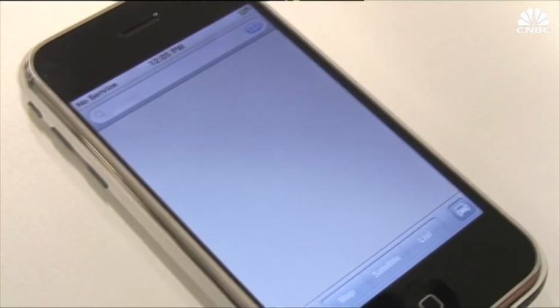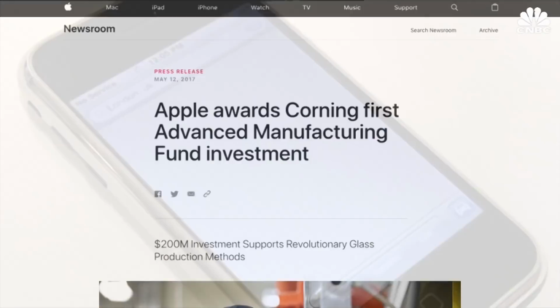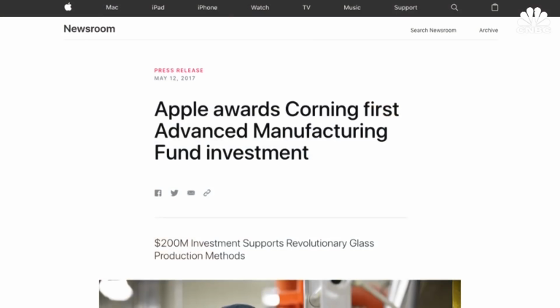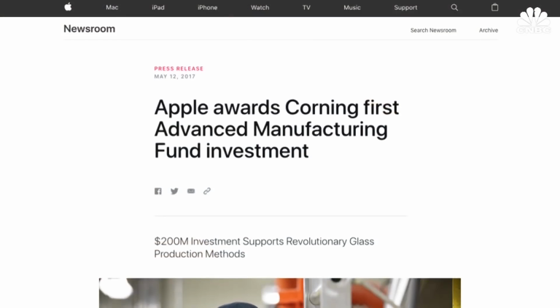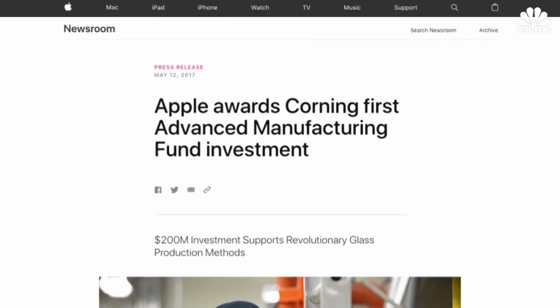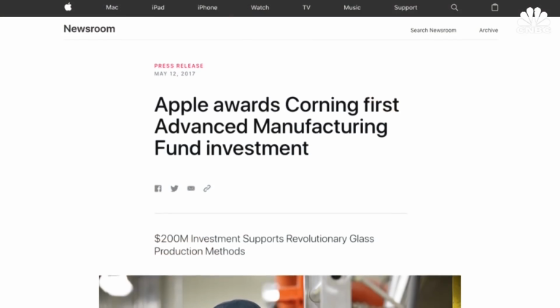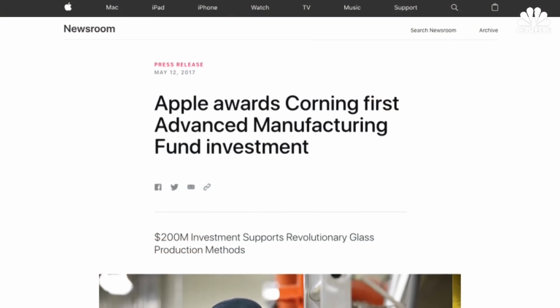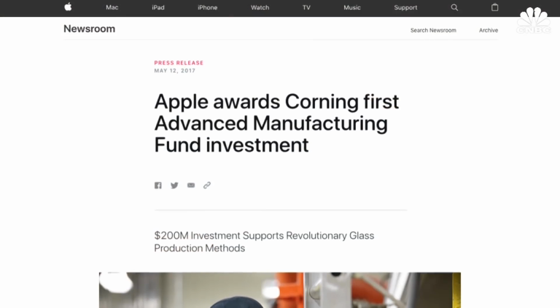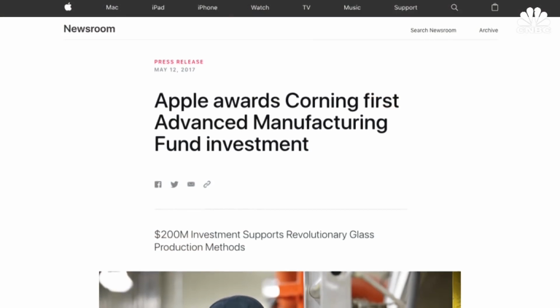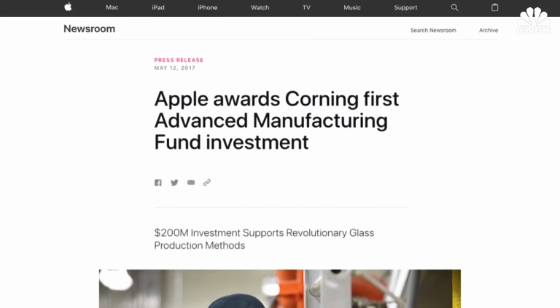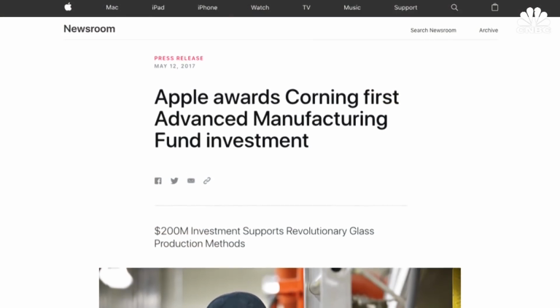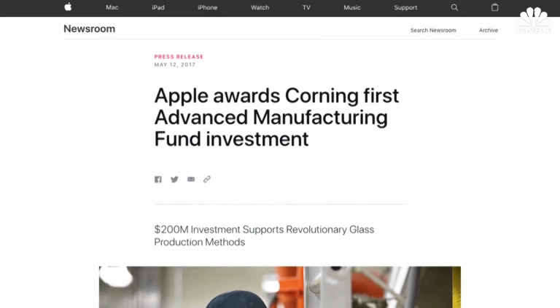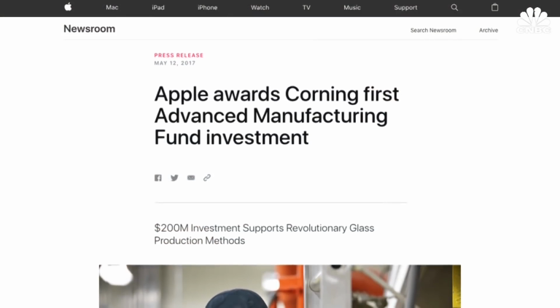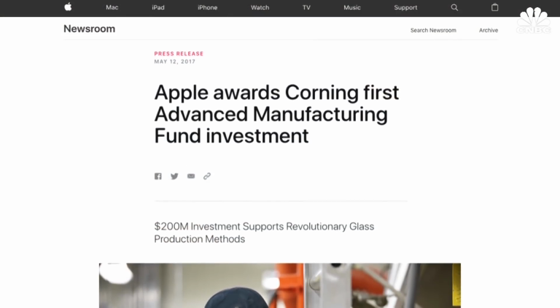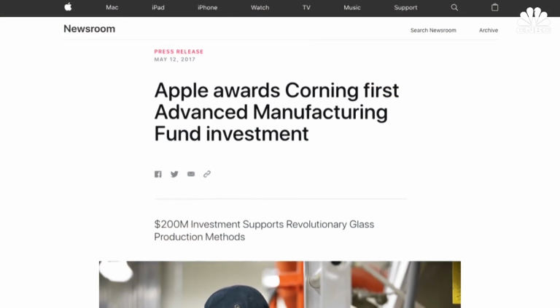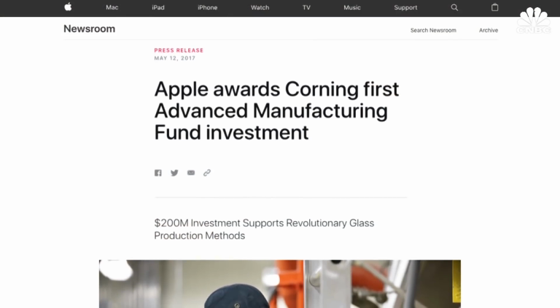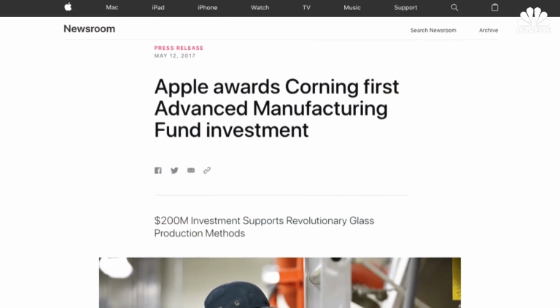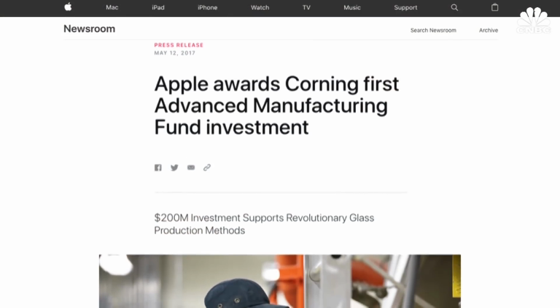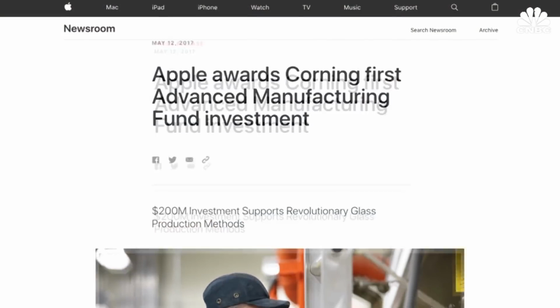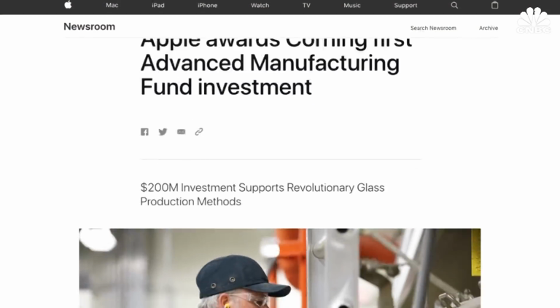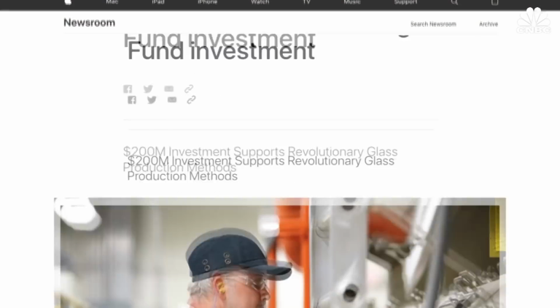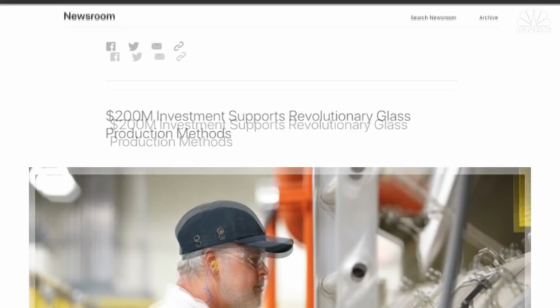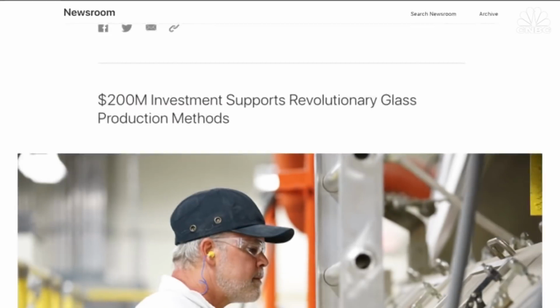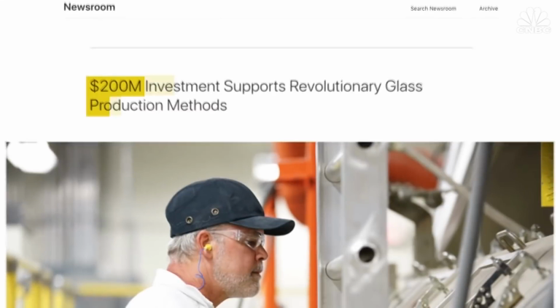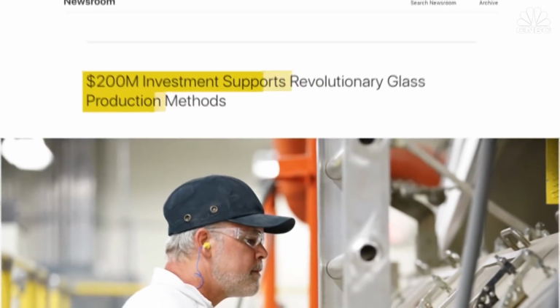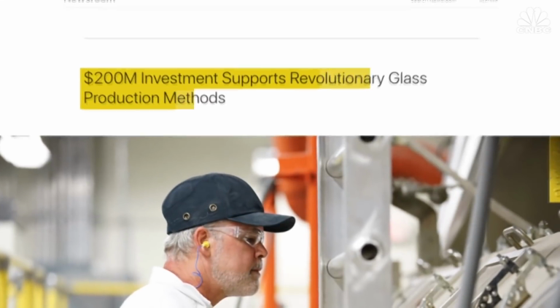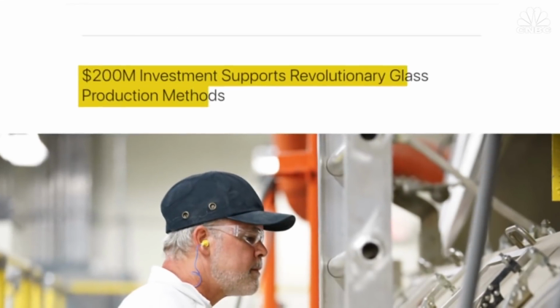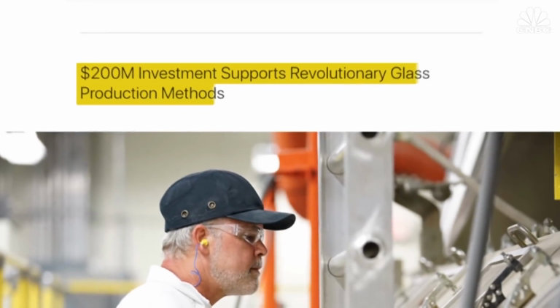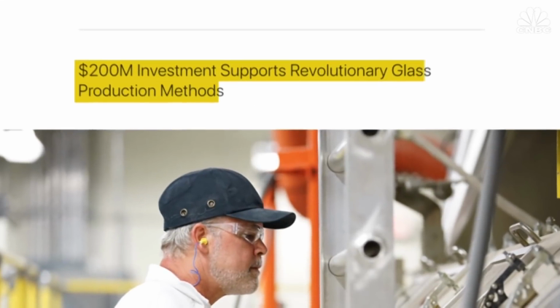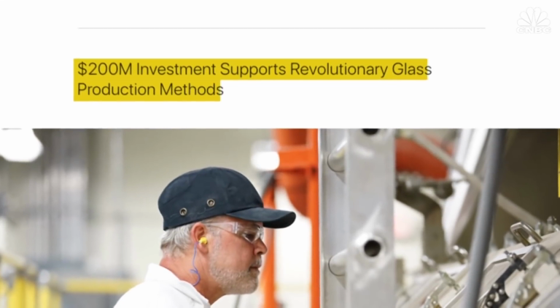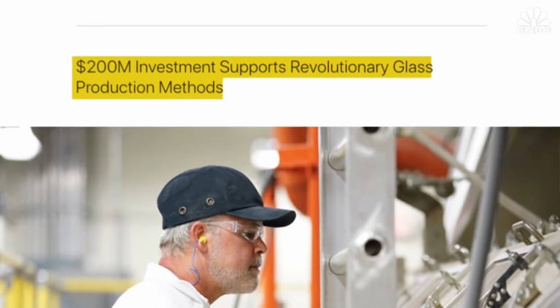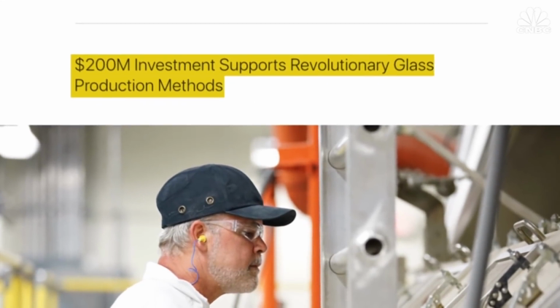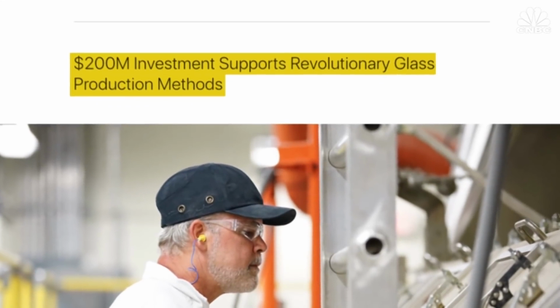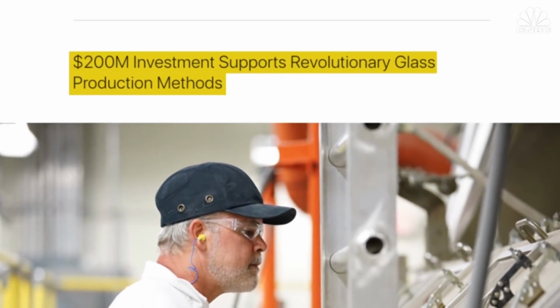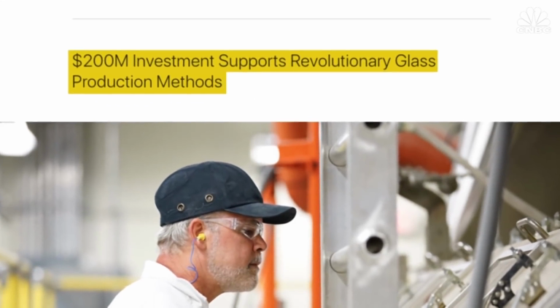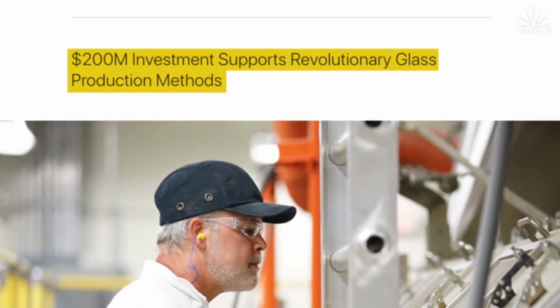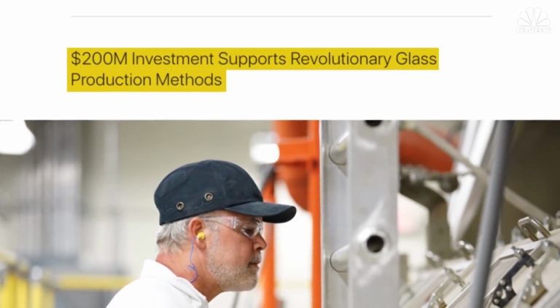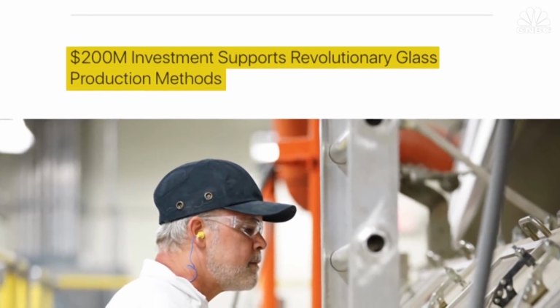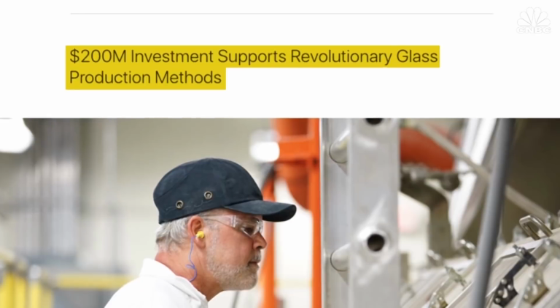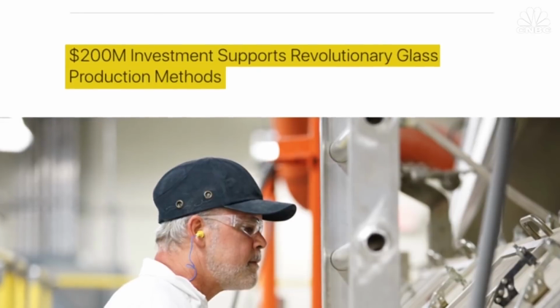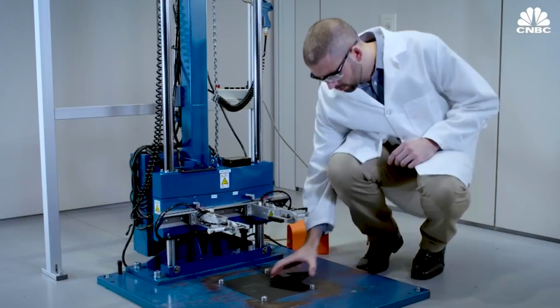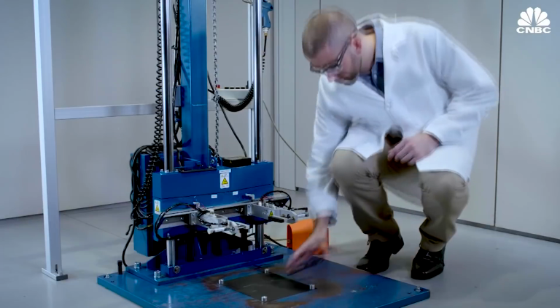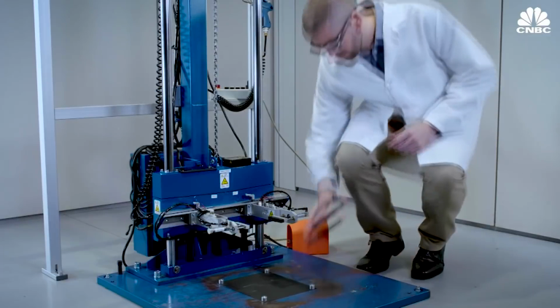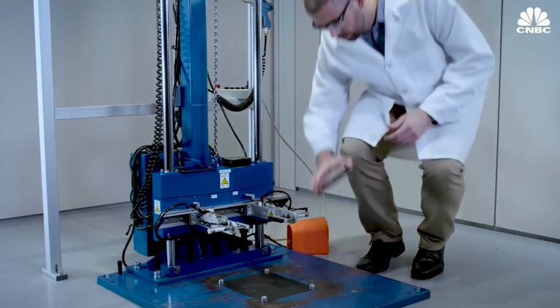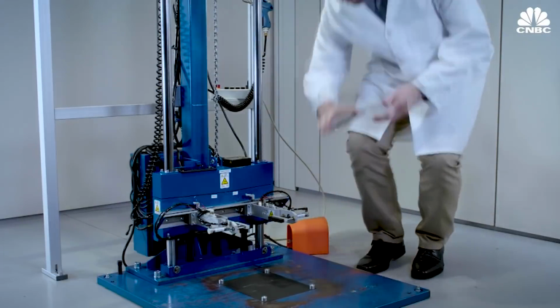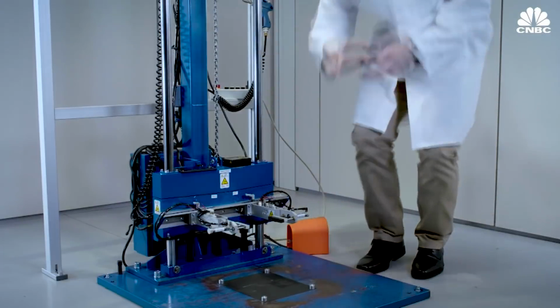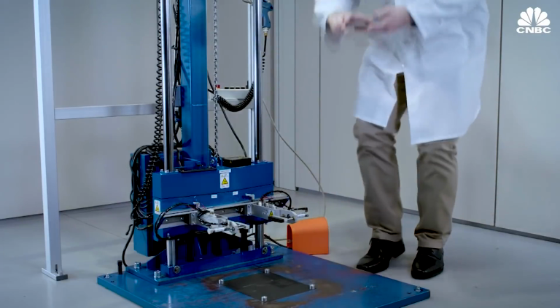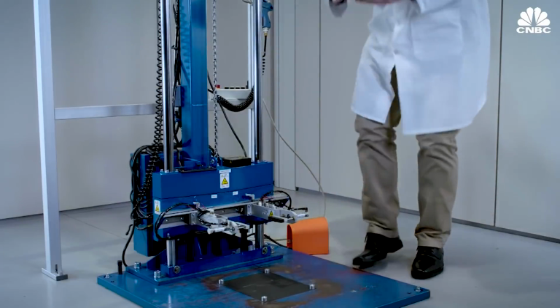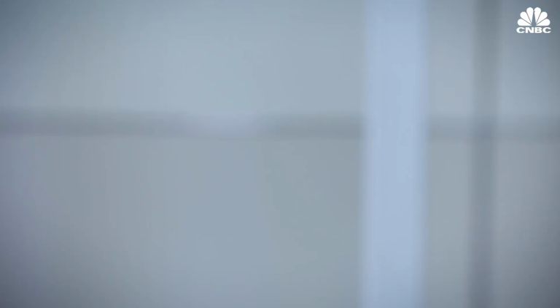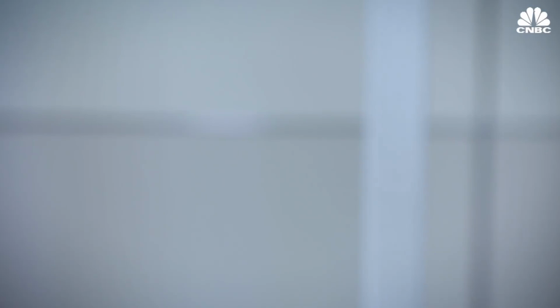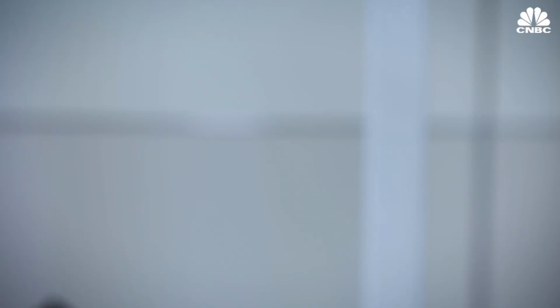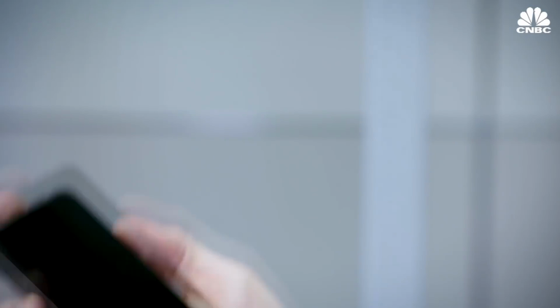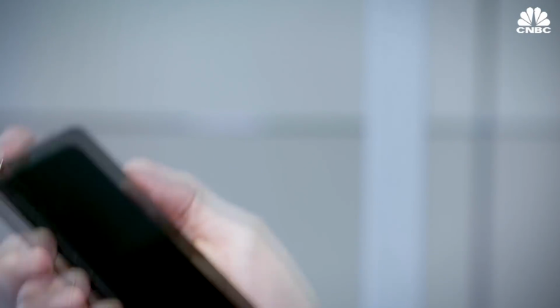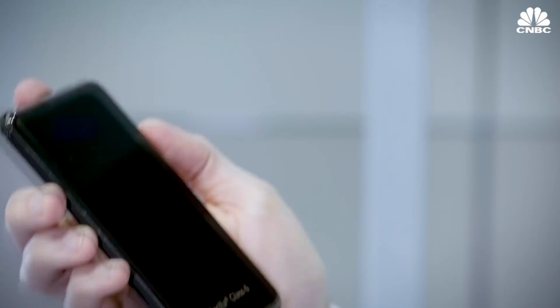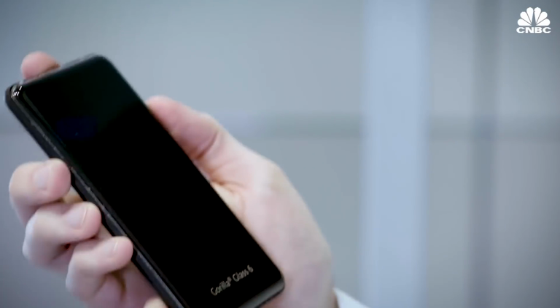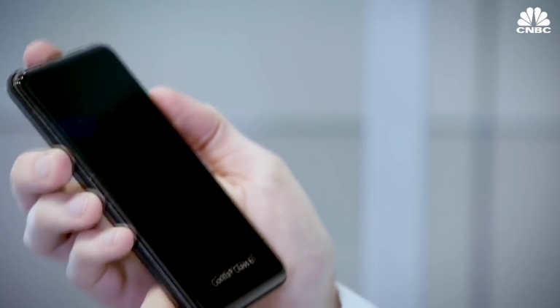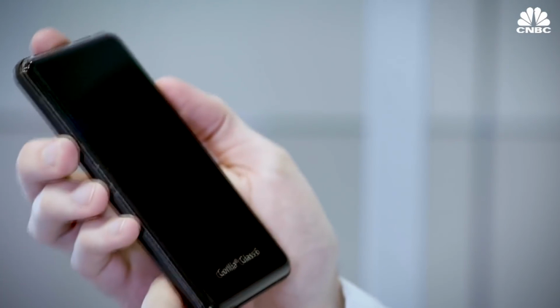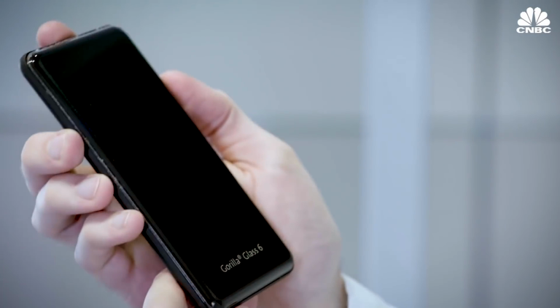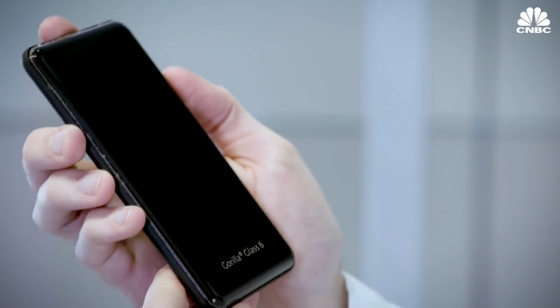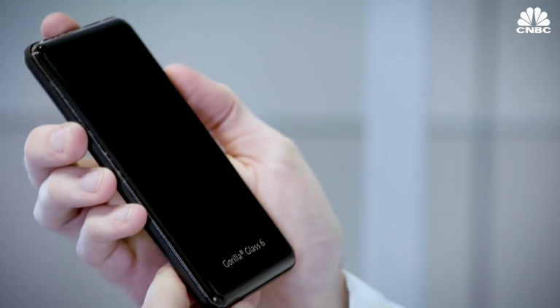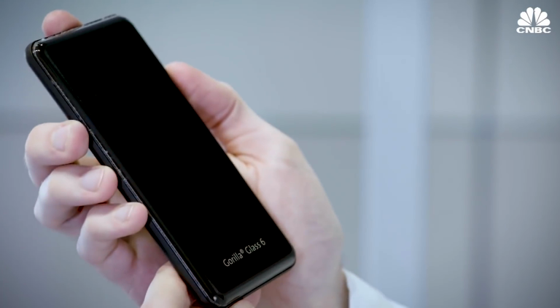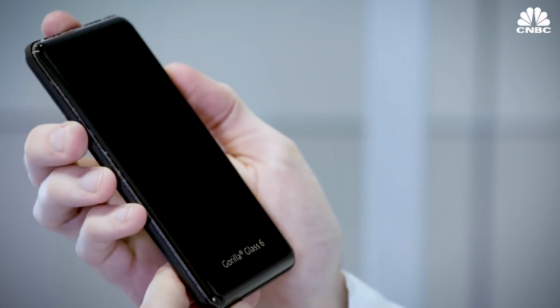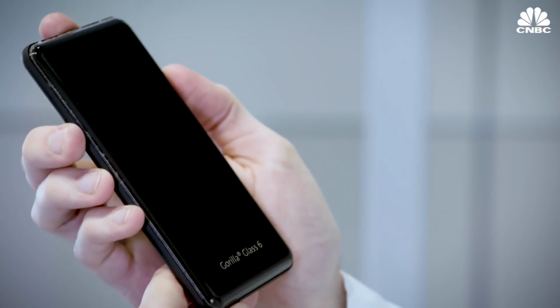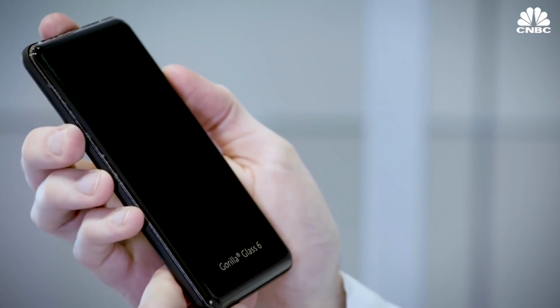Just last year, Apple invested $200 million in the company's R&D branch. Corning just released its latest product, Gorilla Glass 6.